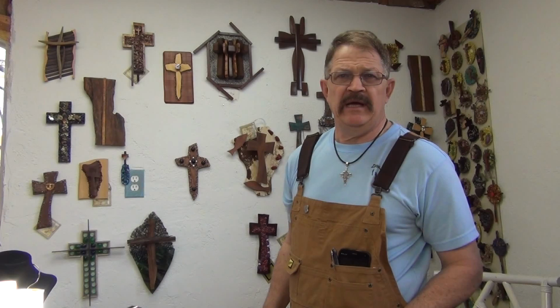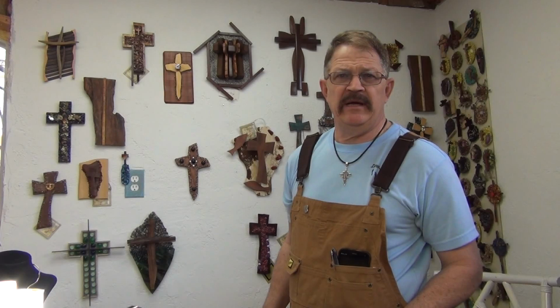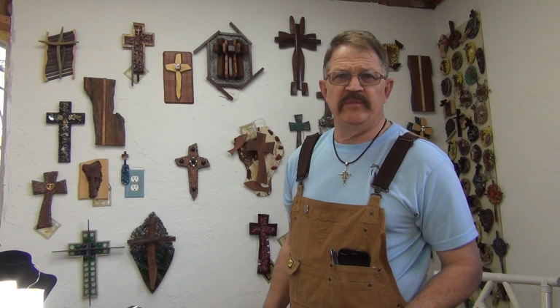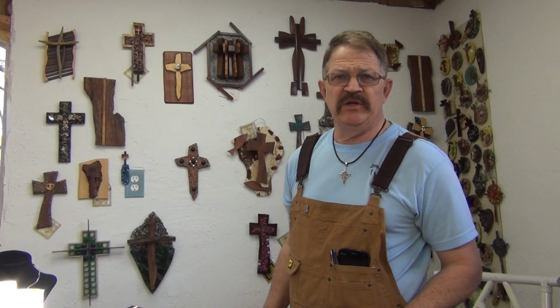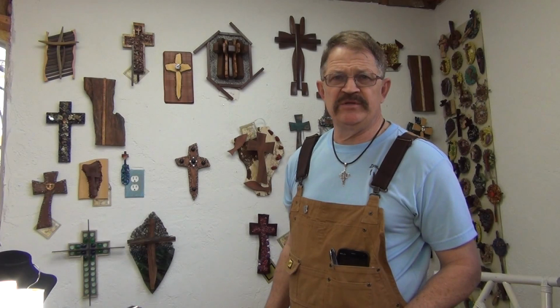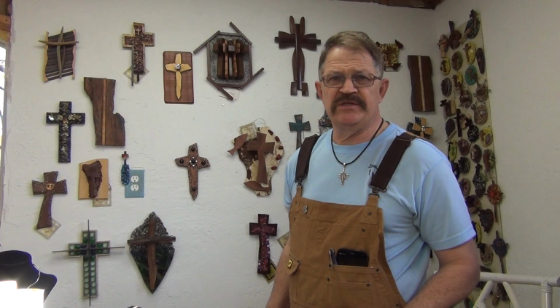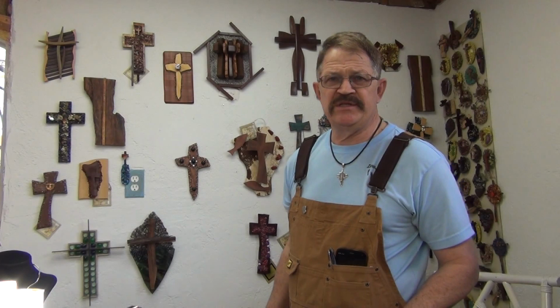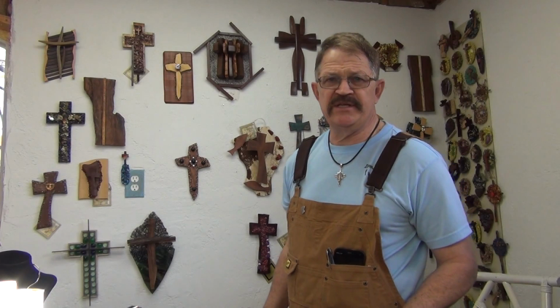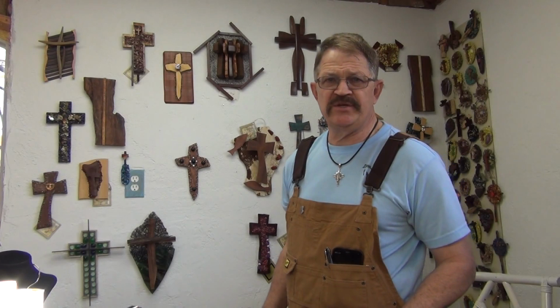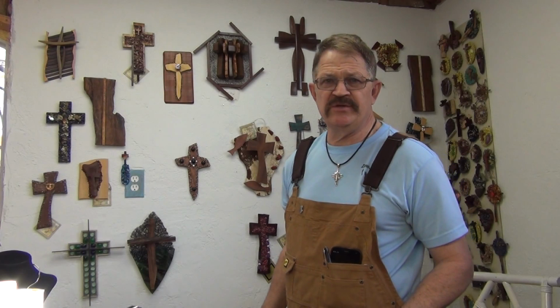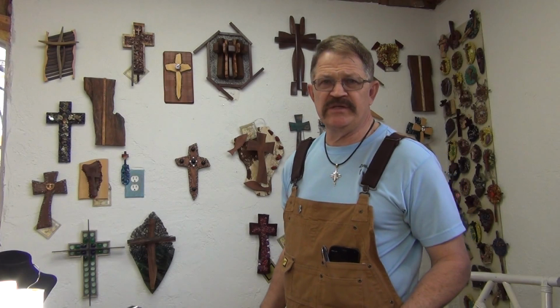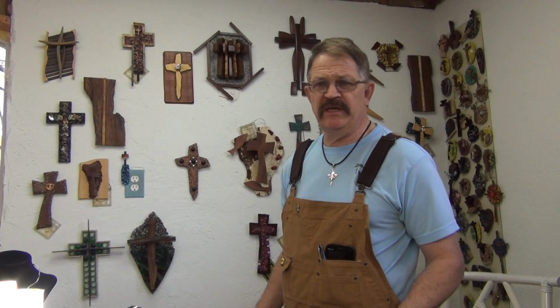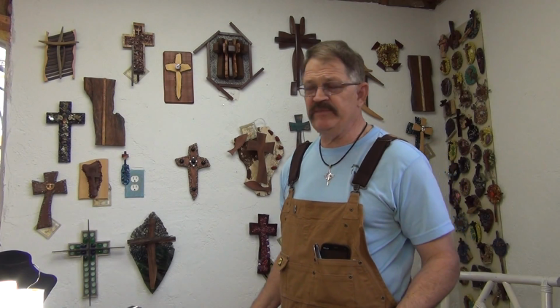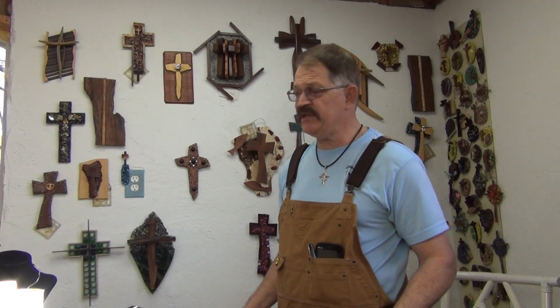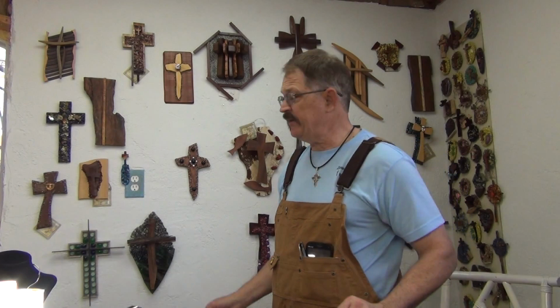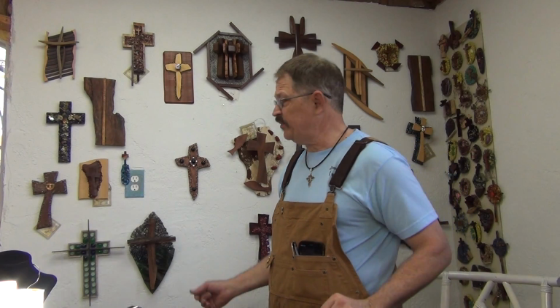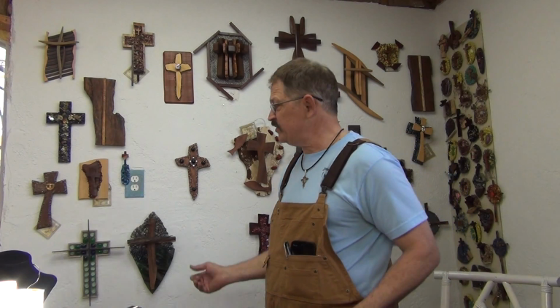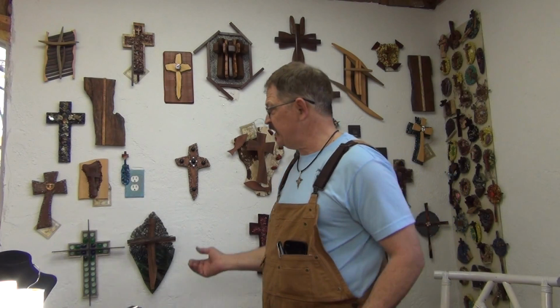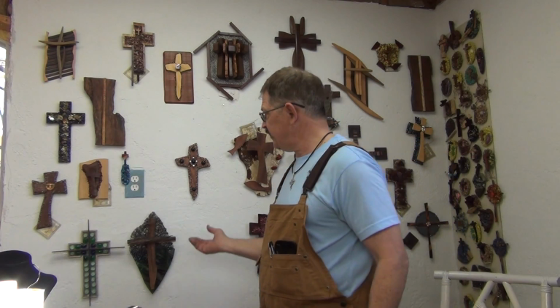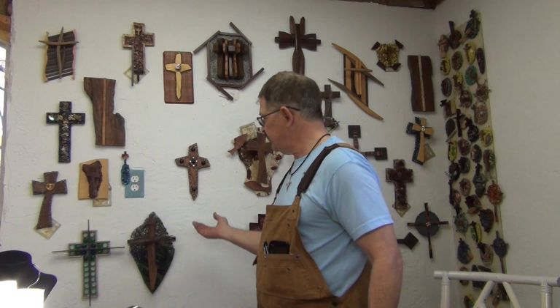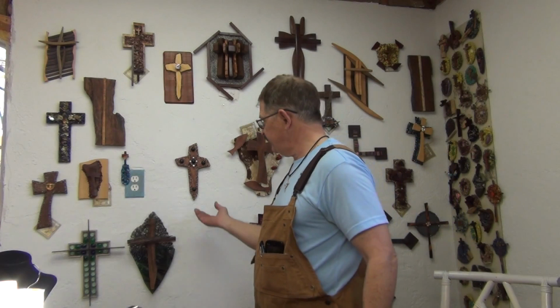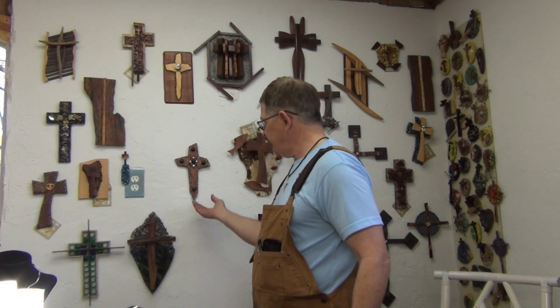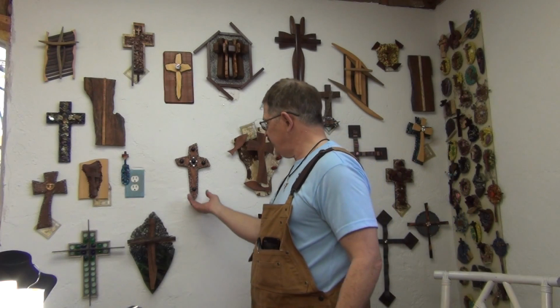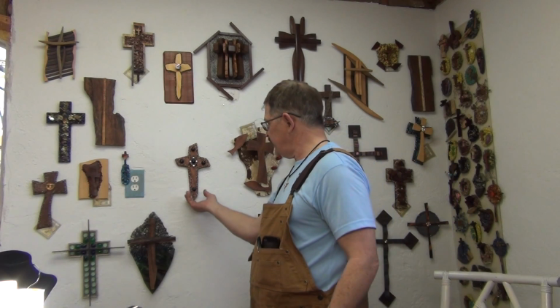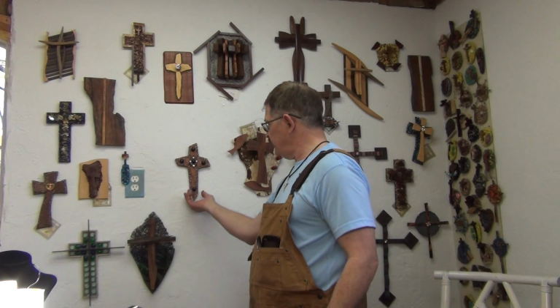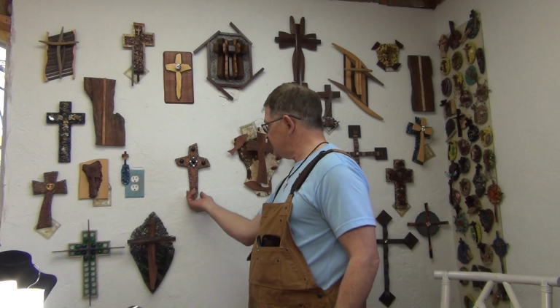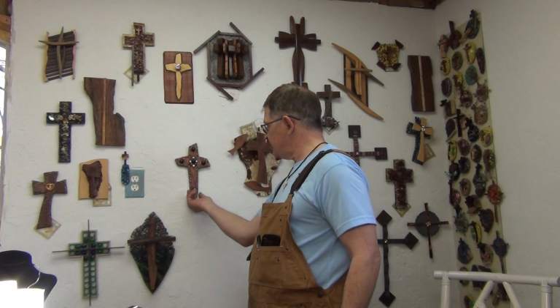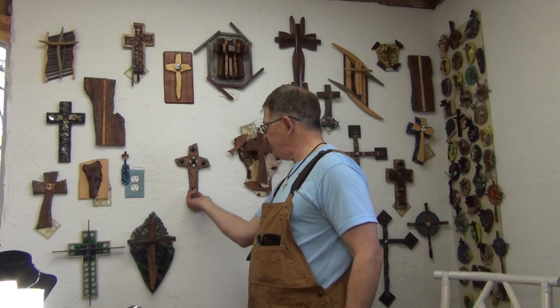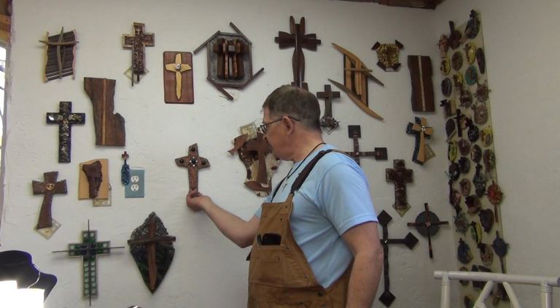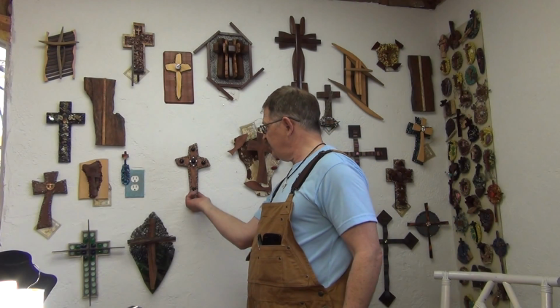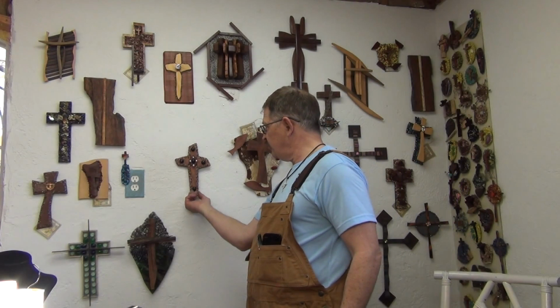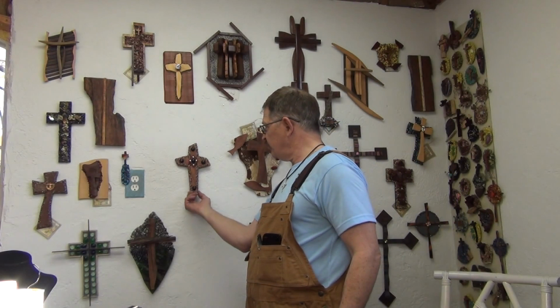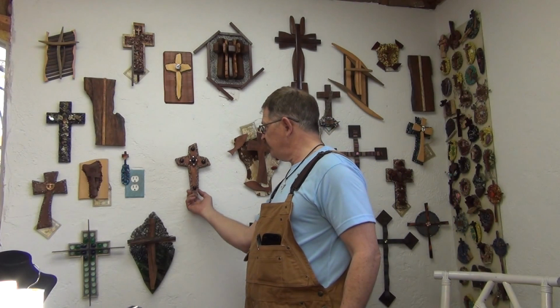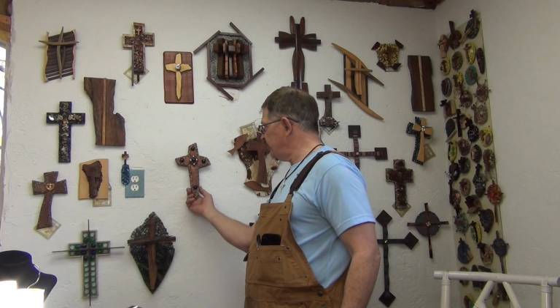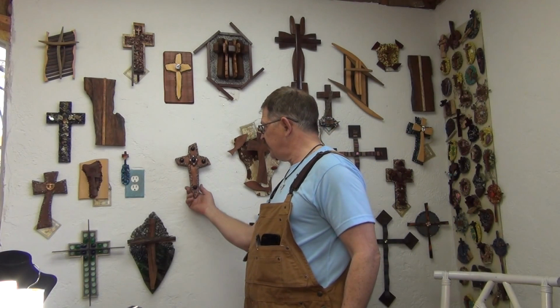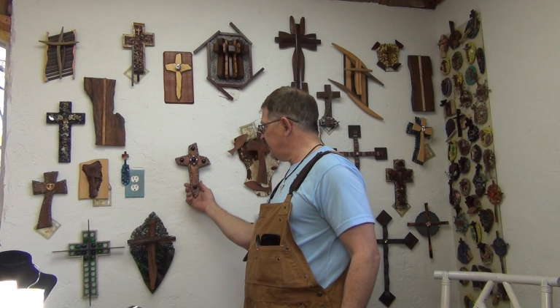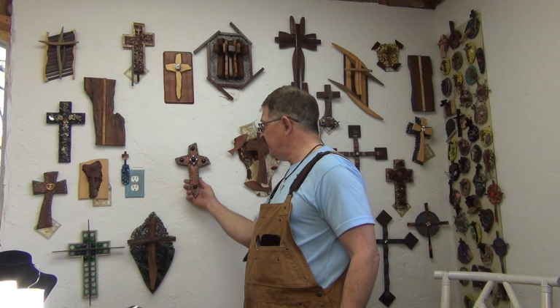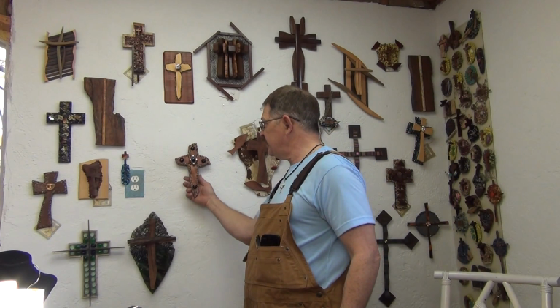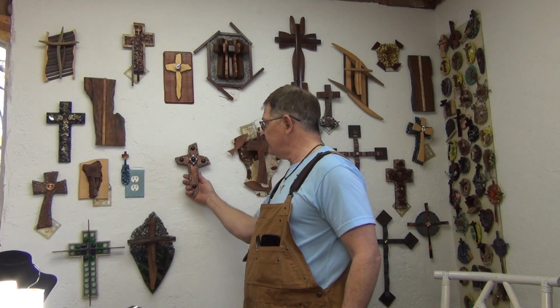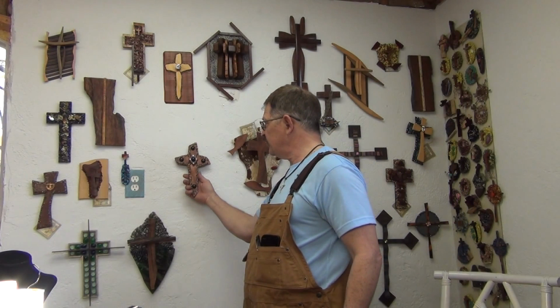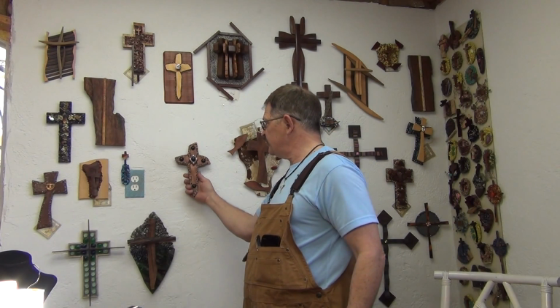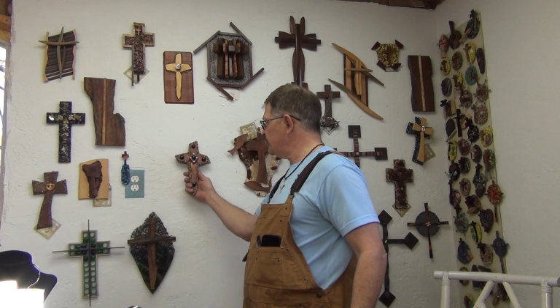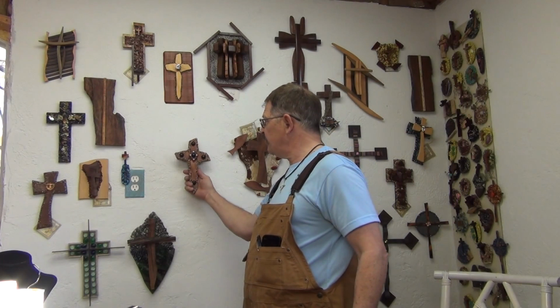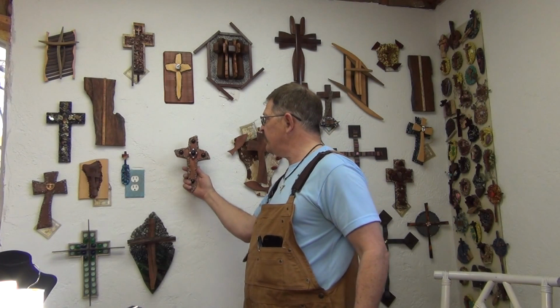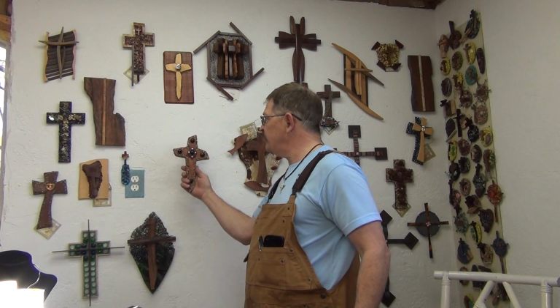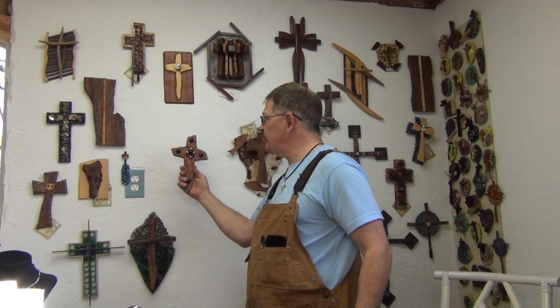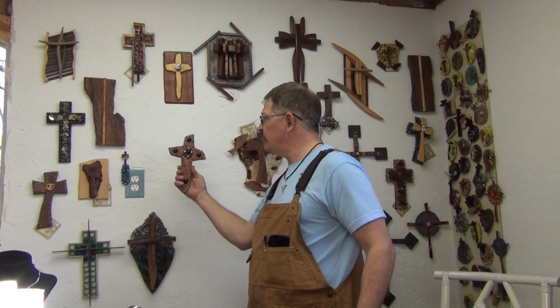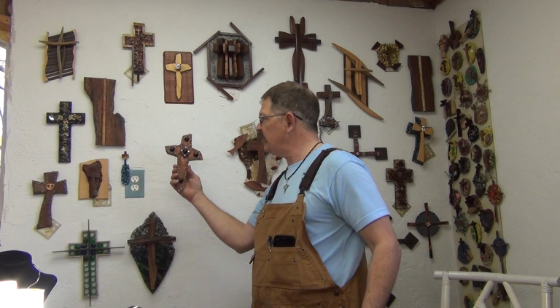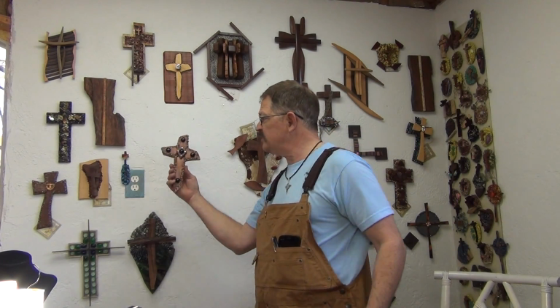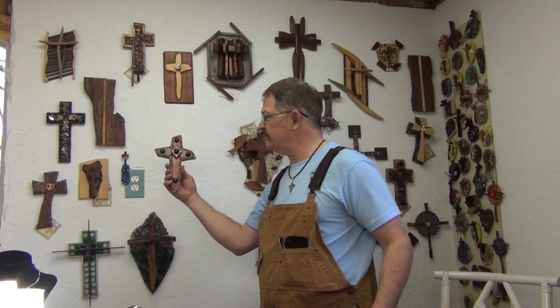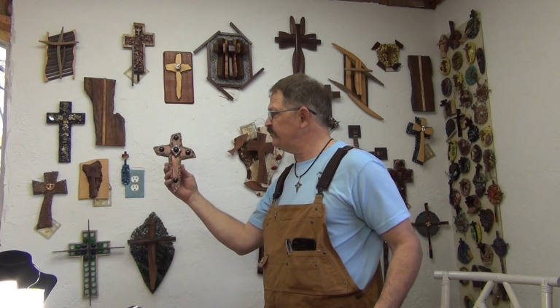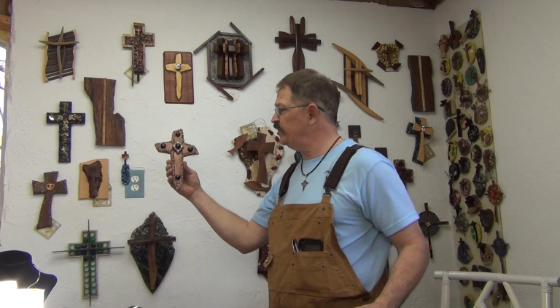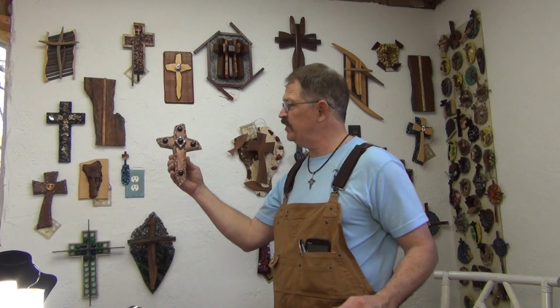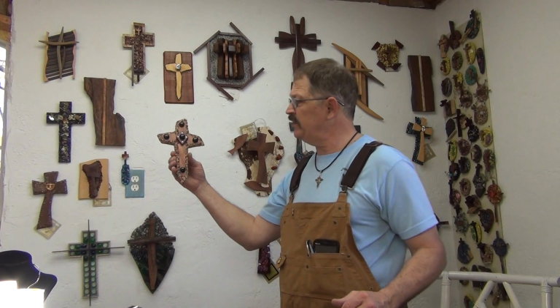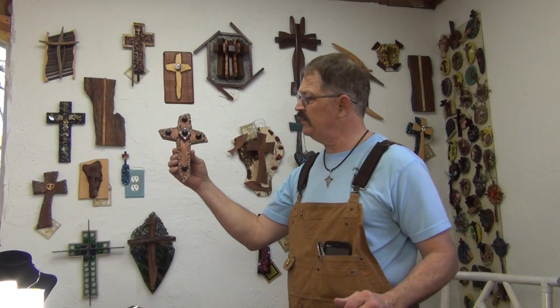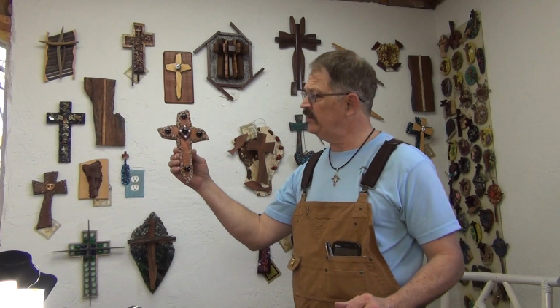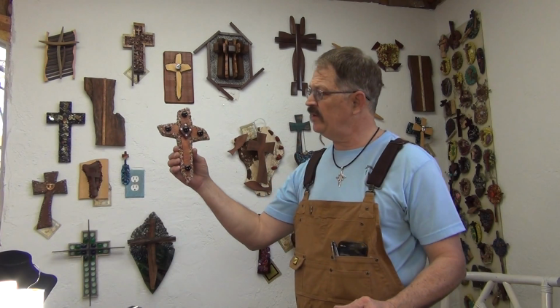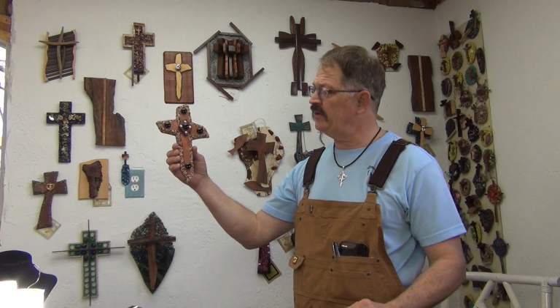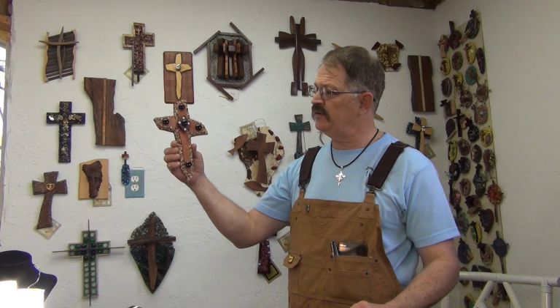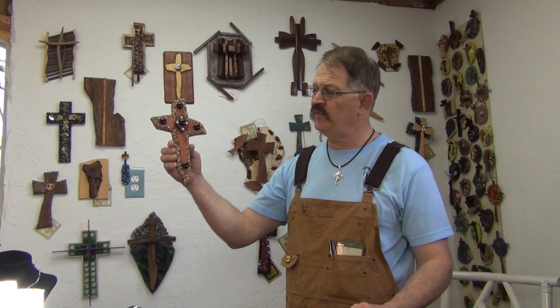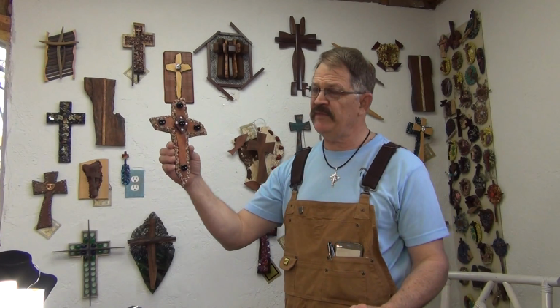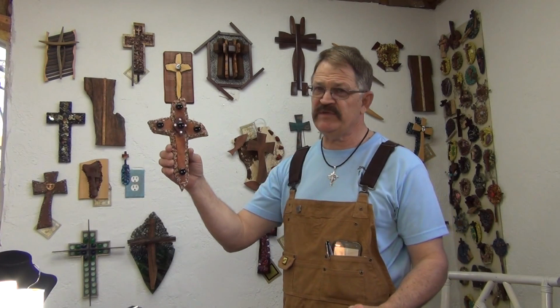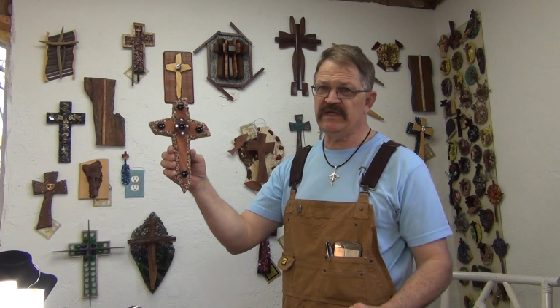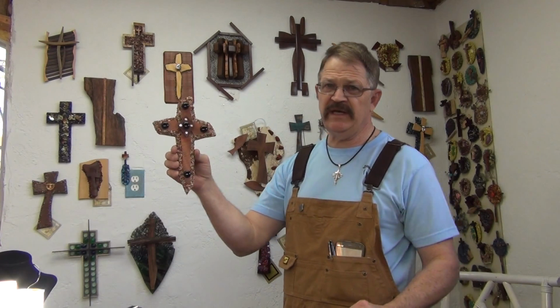Hi brothers and sisters, Kim Samples out in the video studio room today. Wanted to show you a new cross I'm putting on the website.